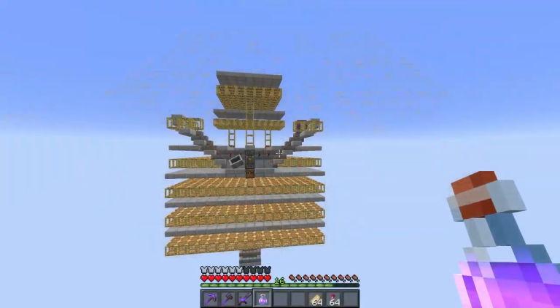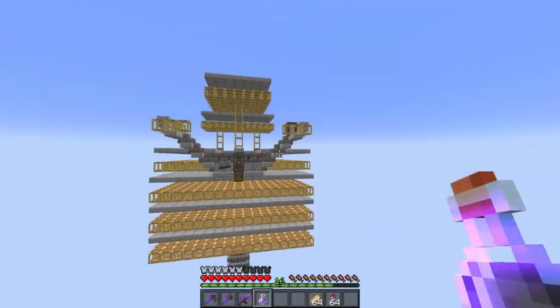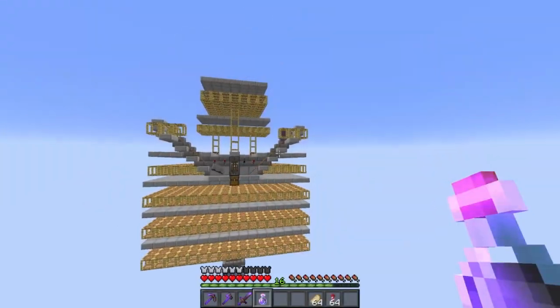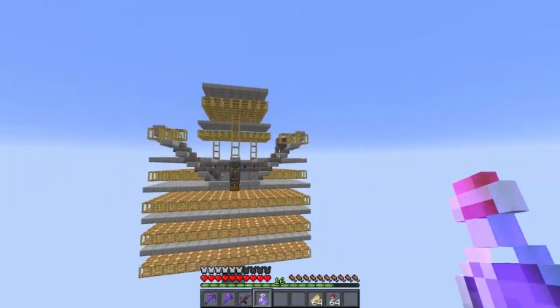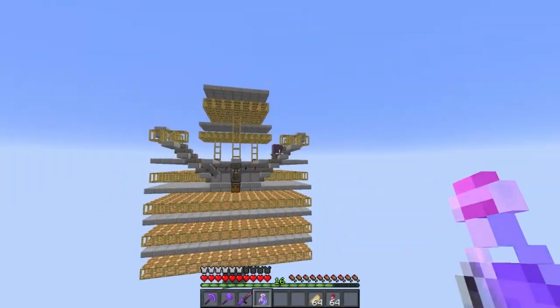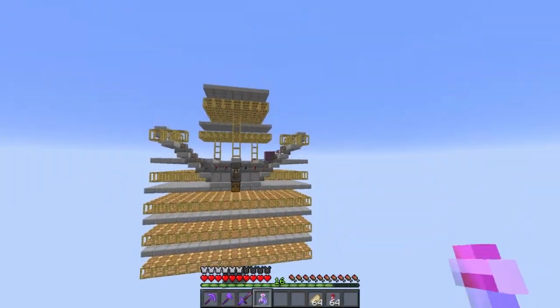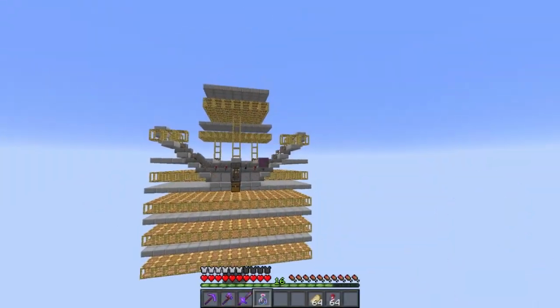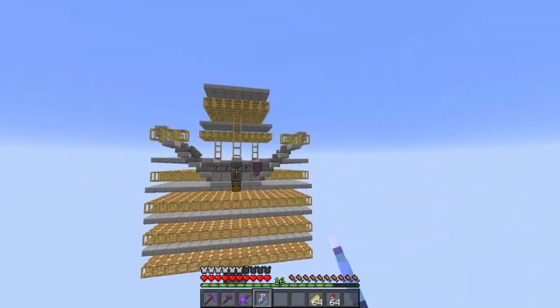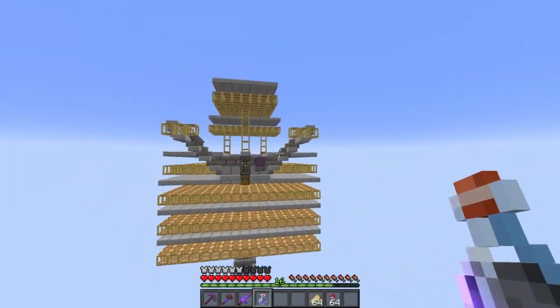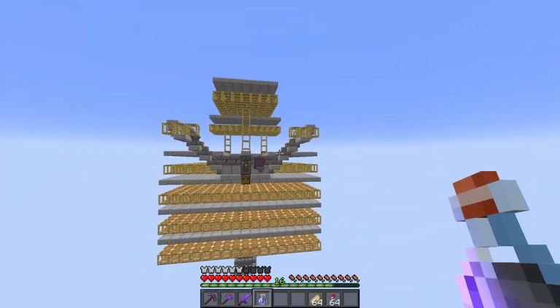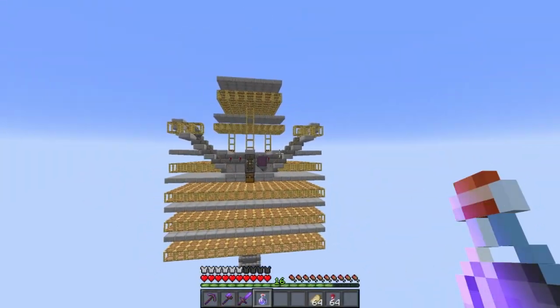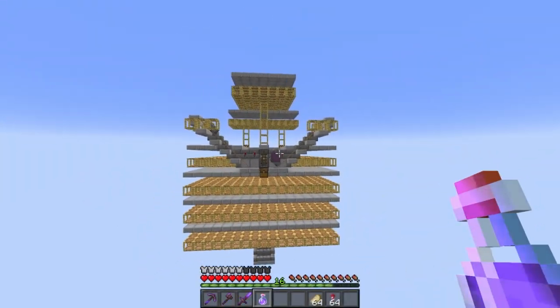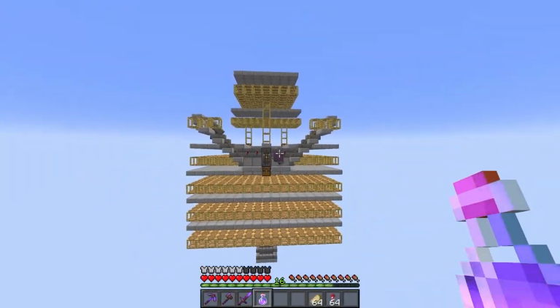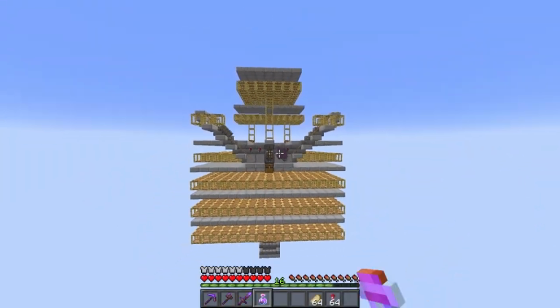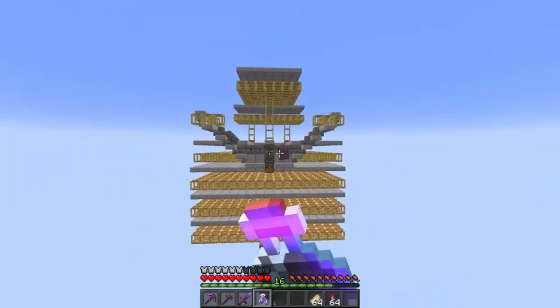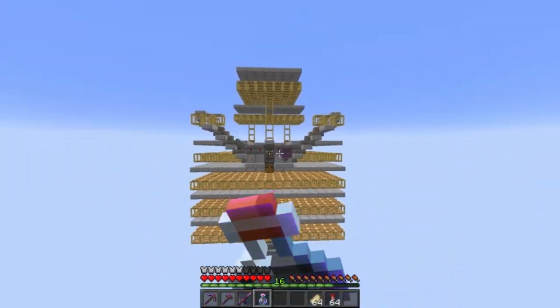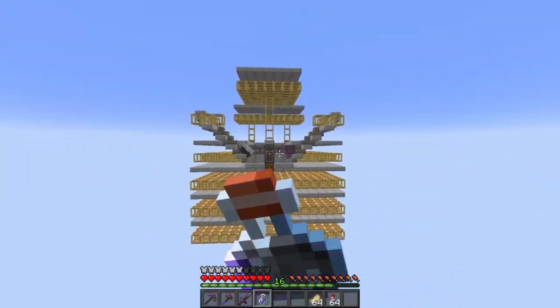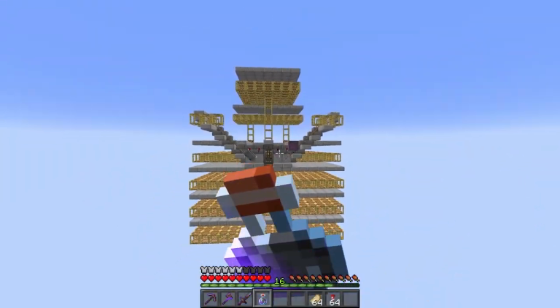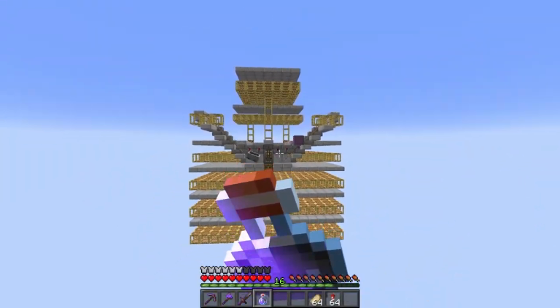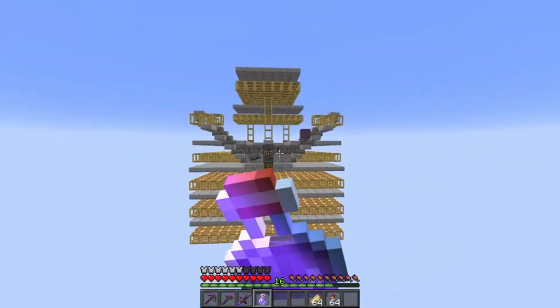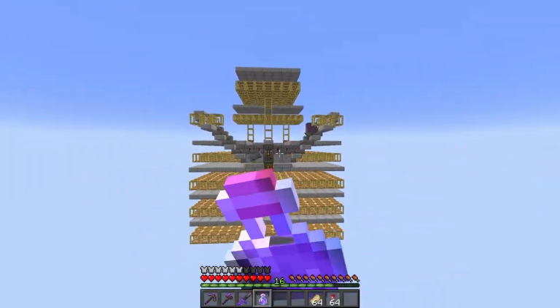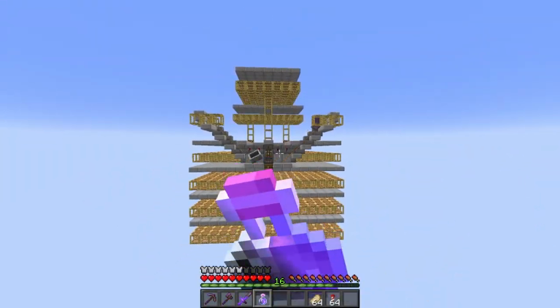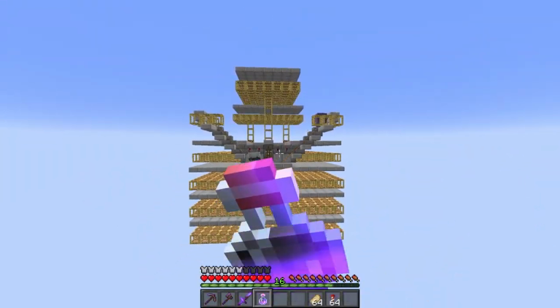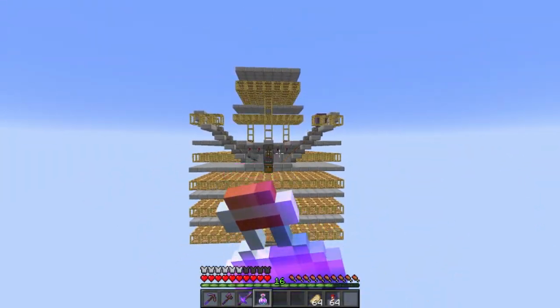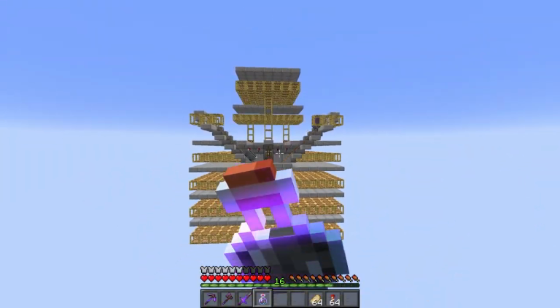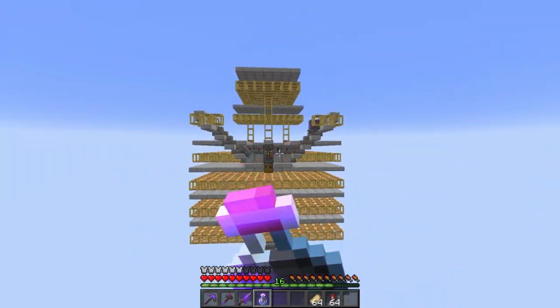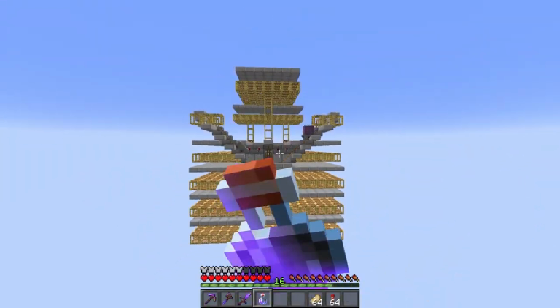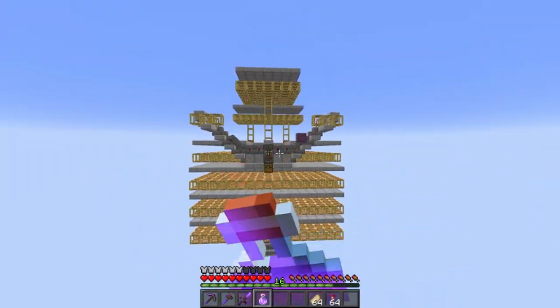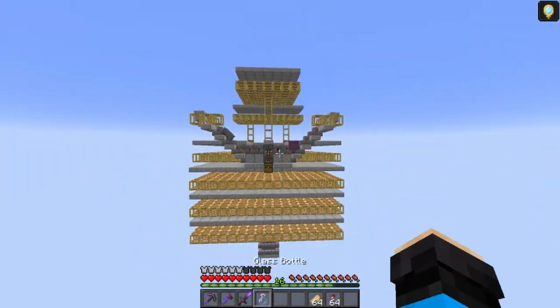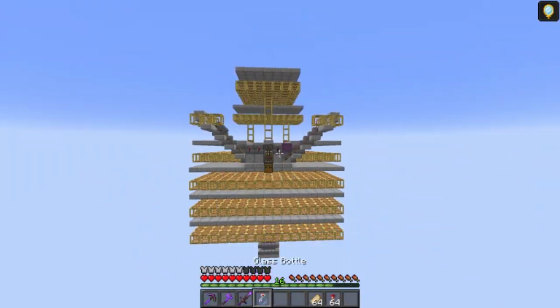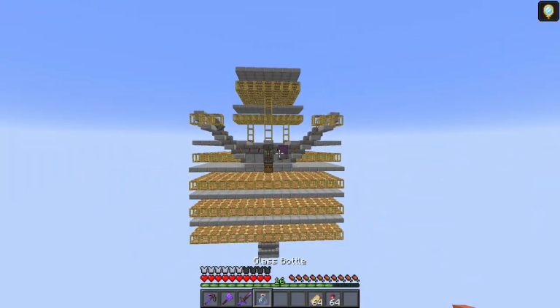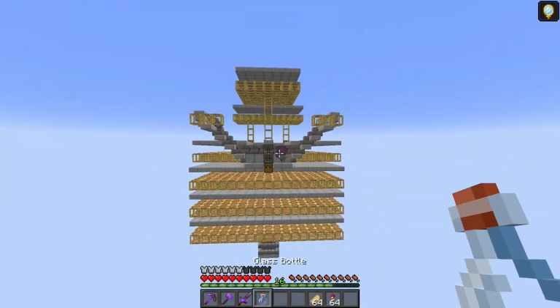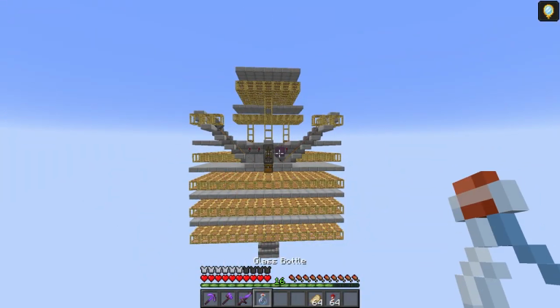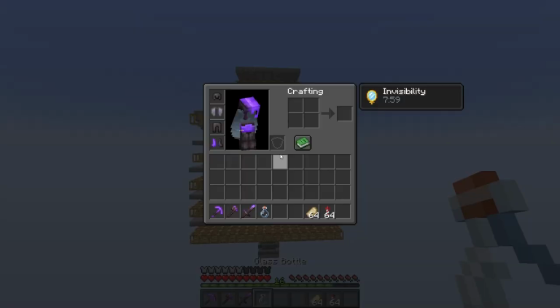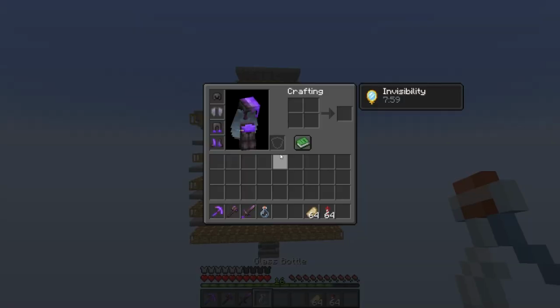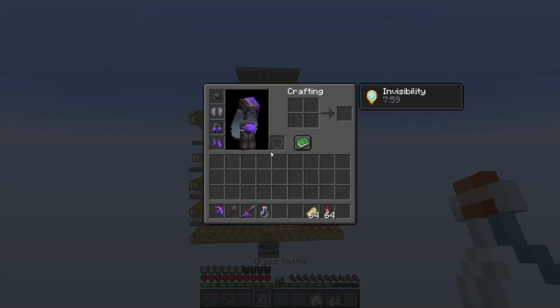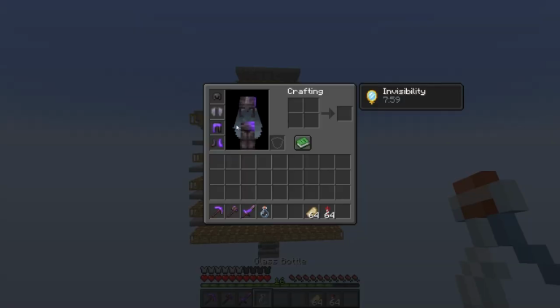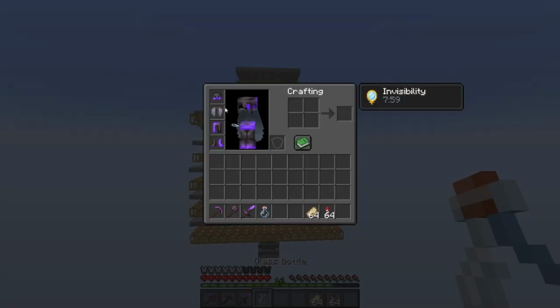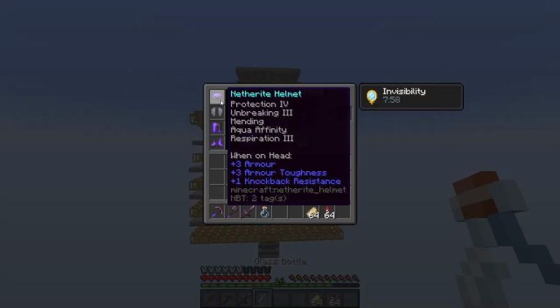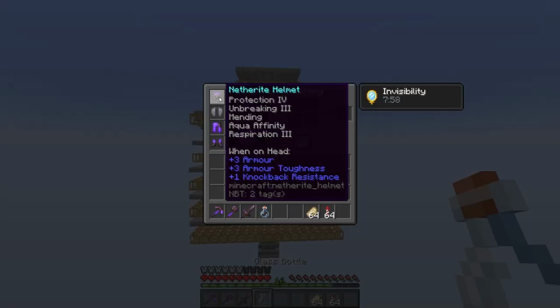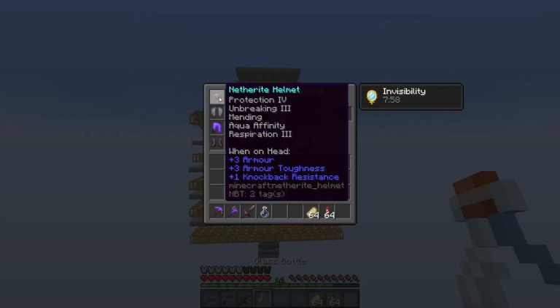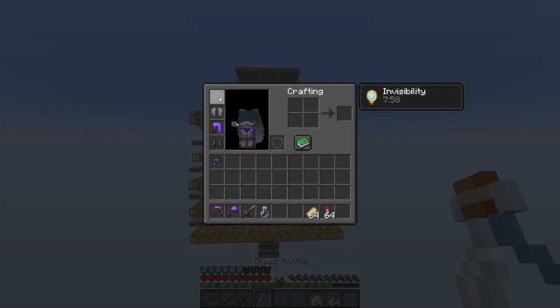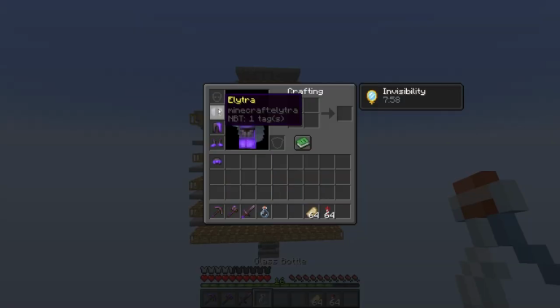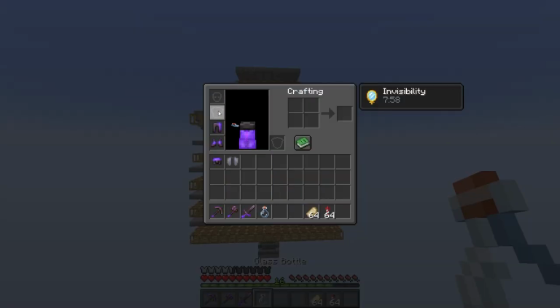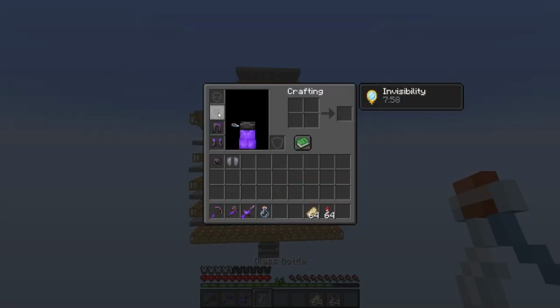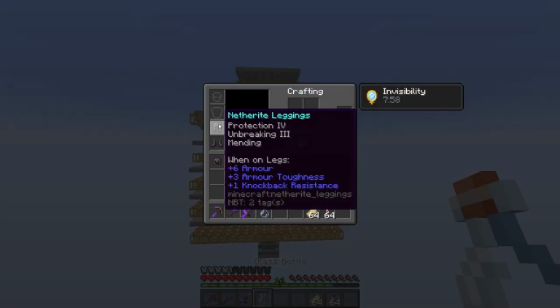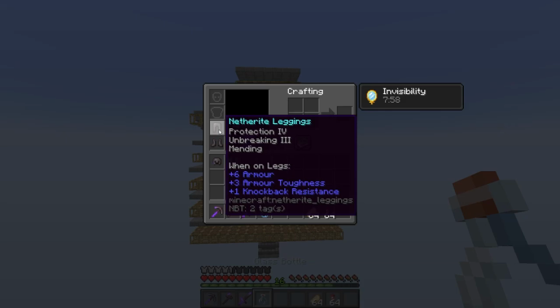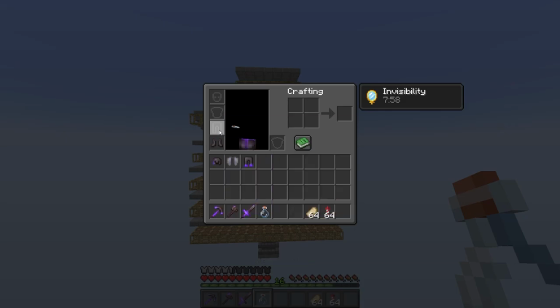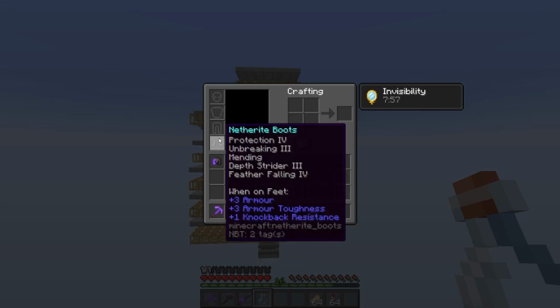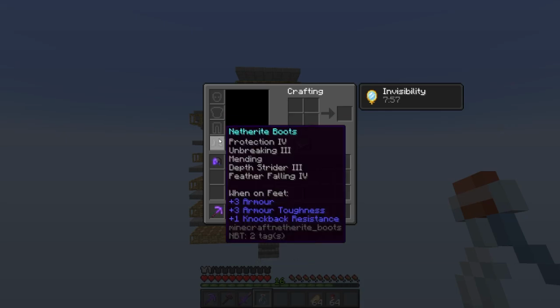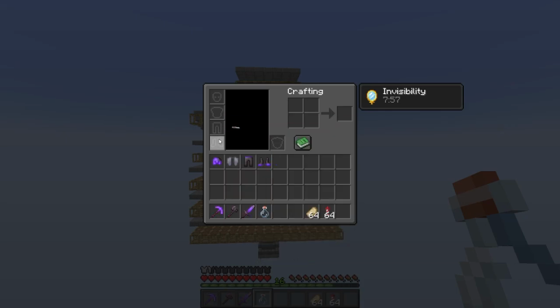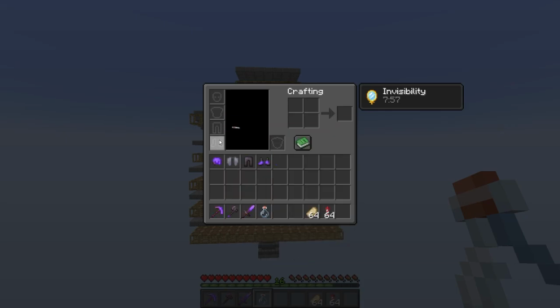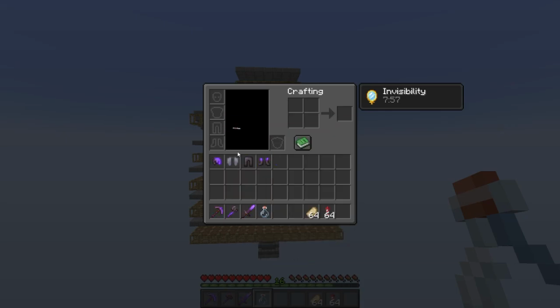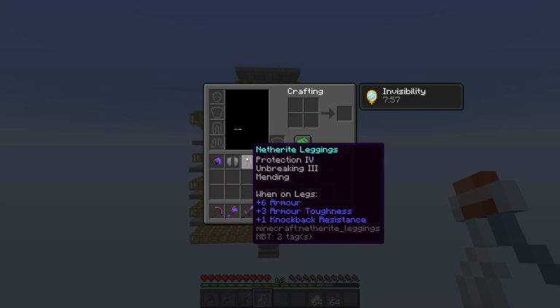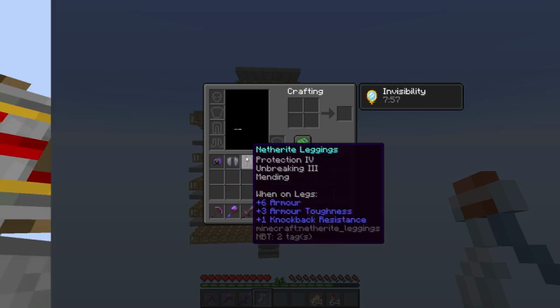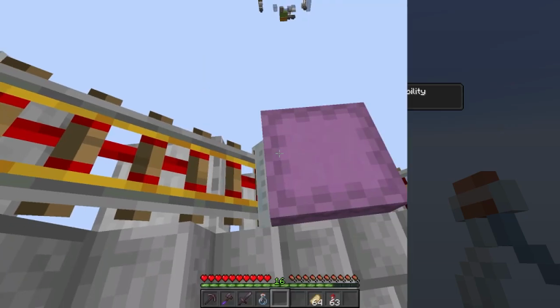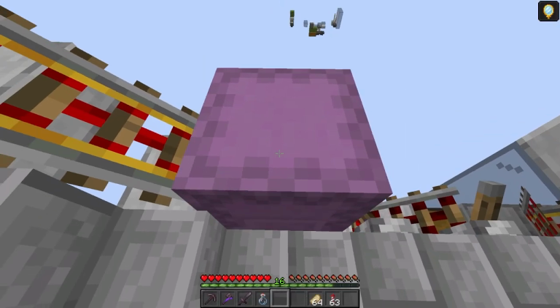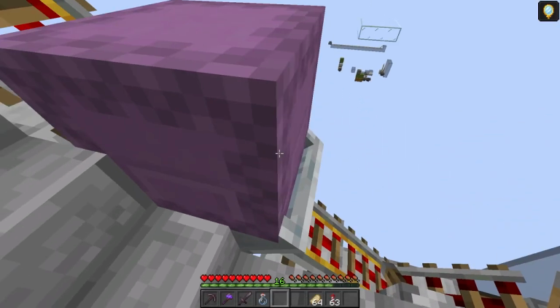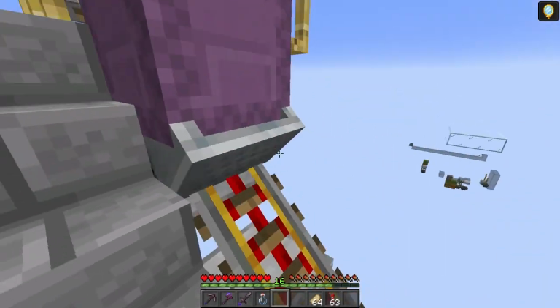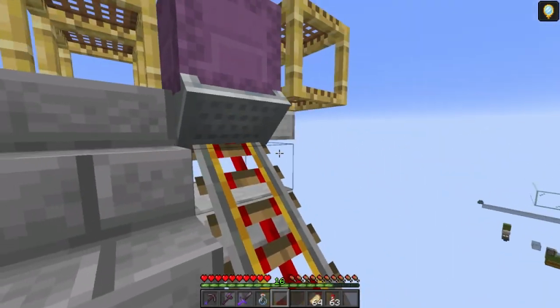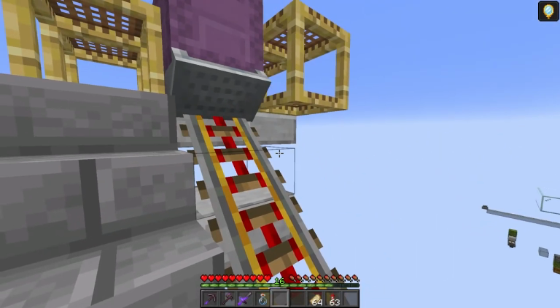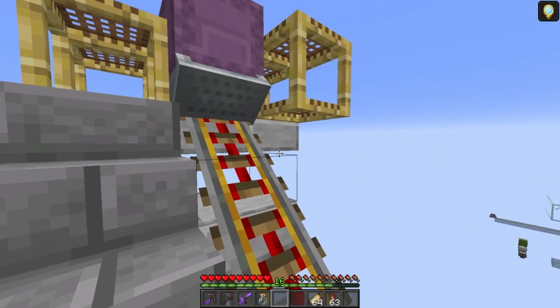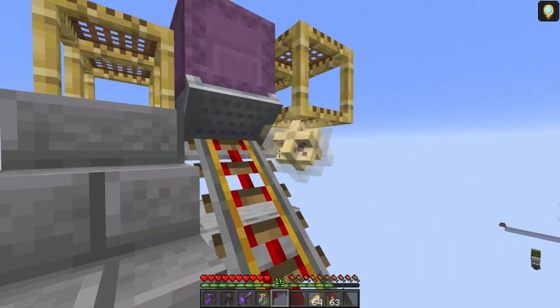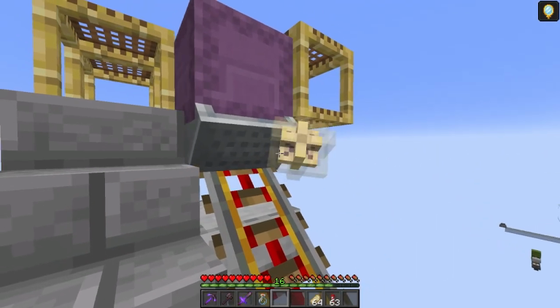For all of the fixes that deal with shulkers, it is recommended to be invisible, with no armor on, and avoid getting close to the shulker.